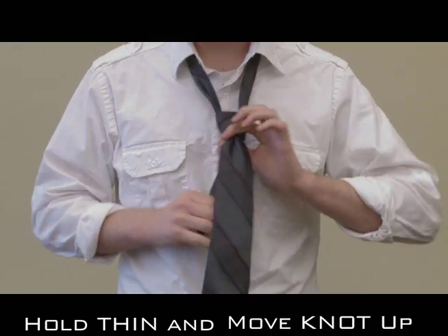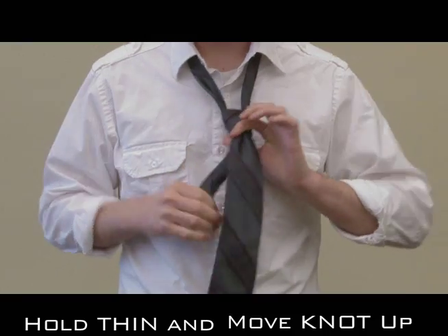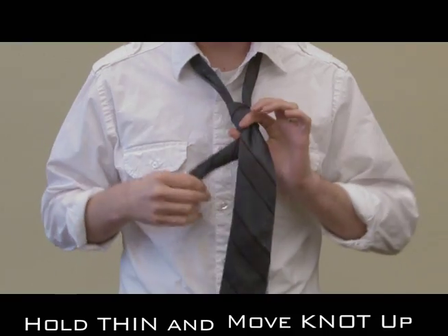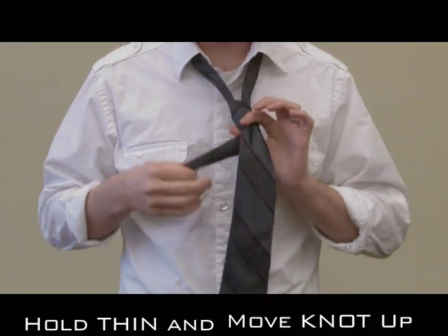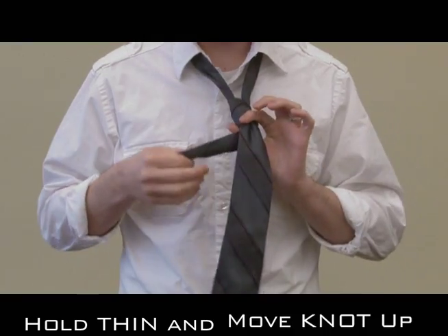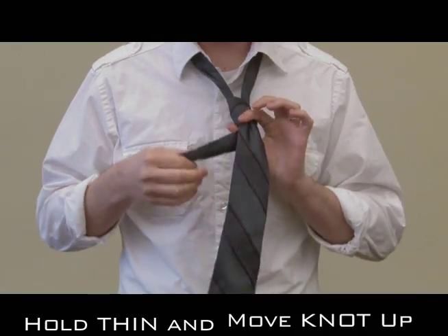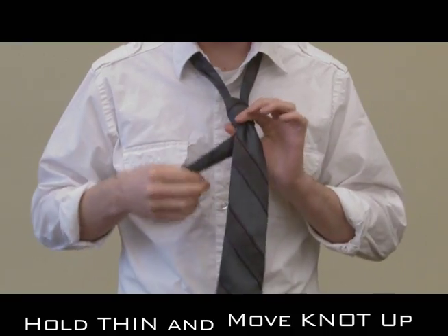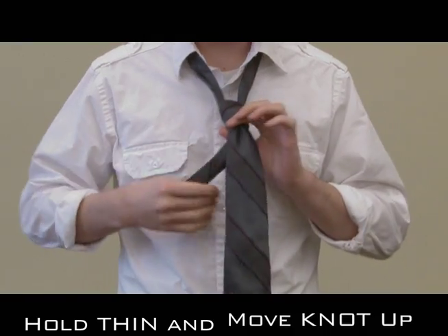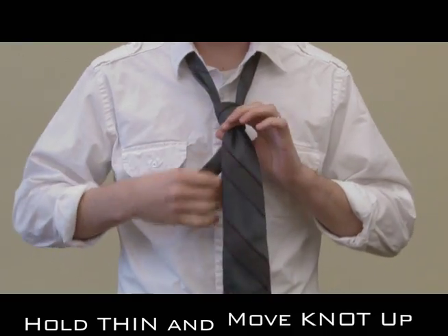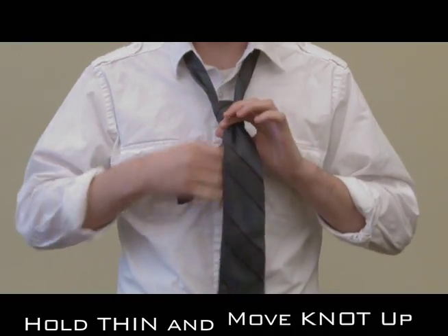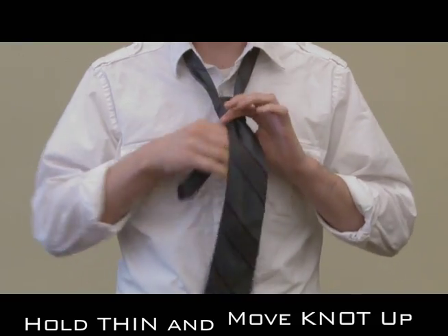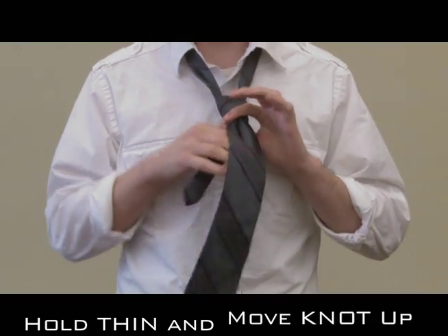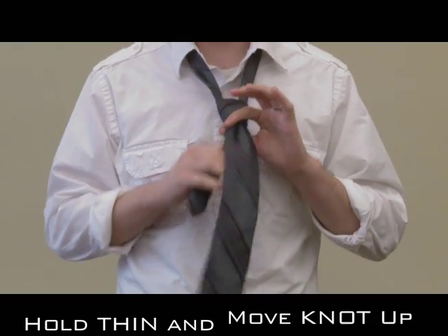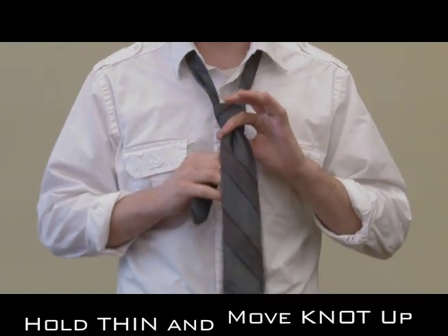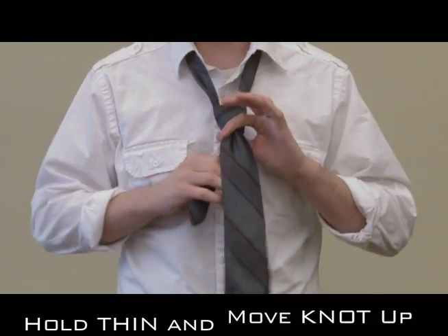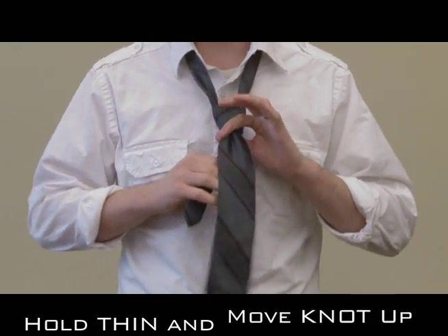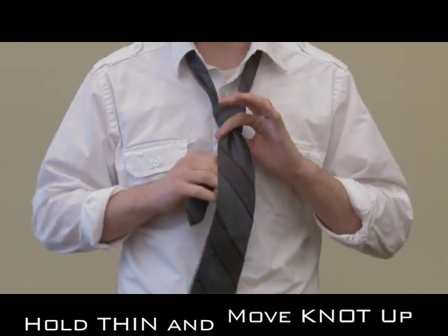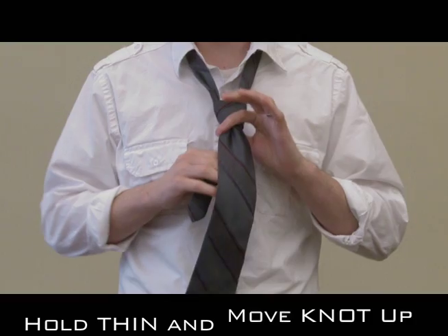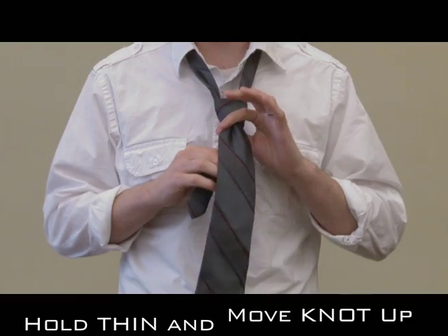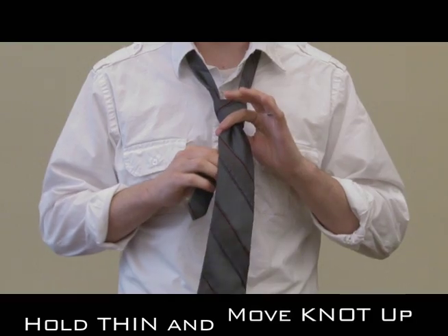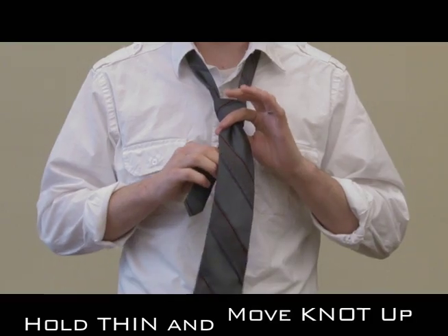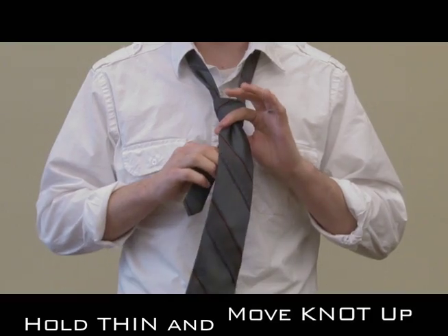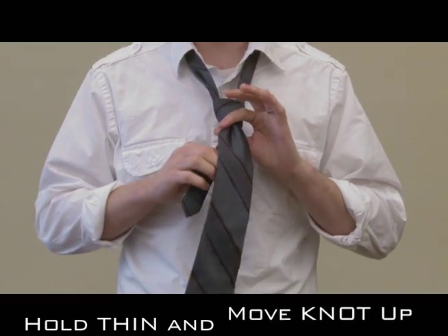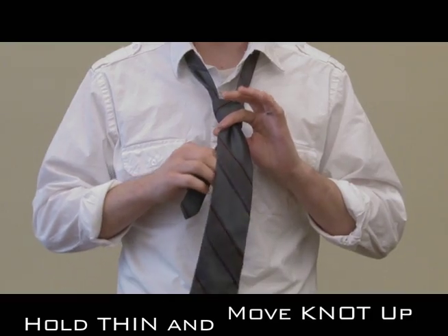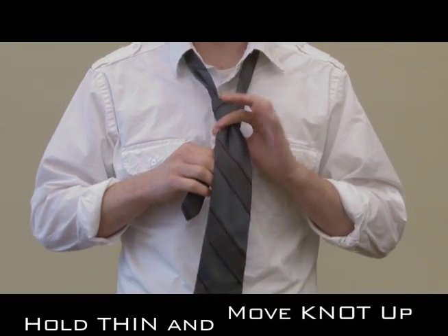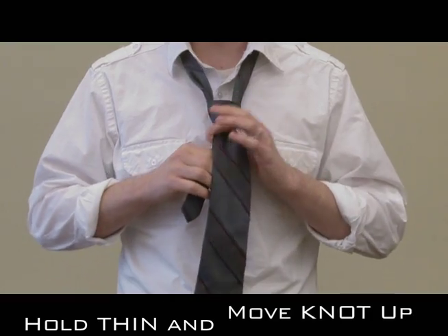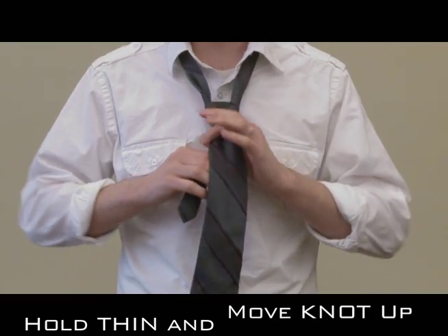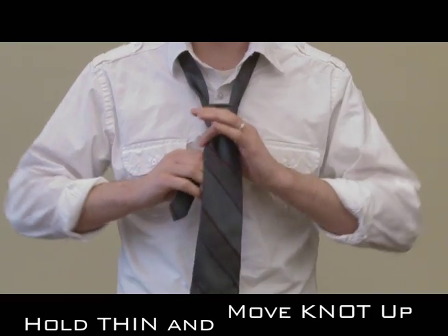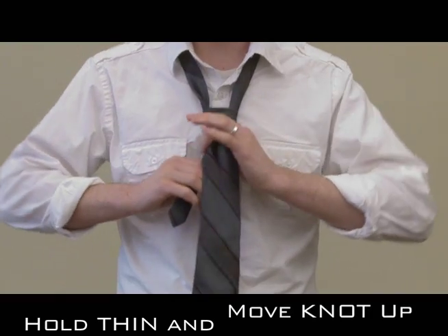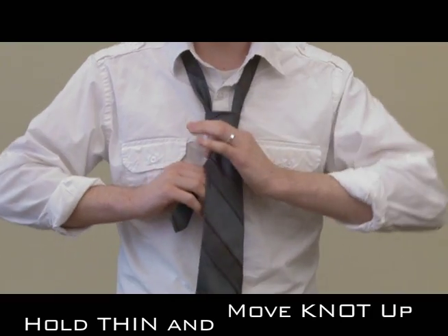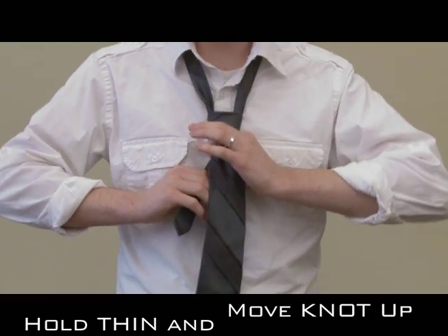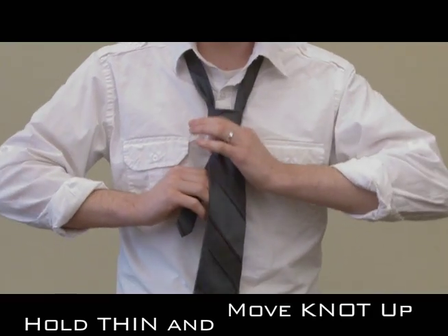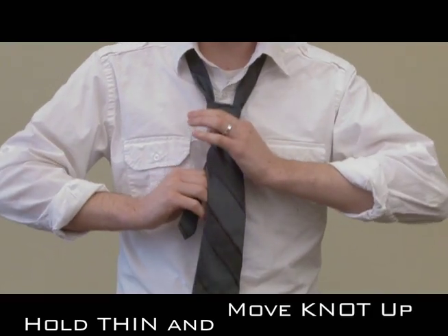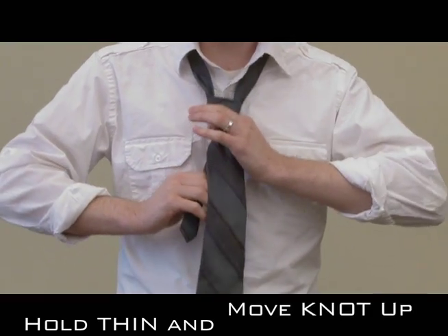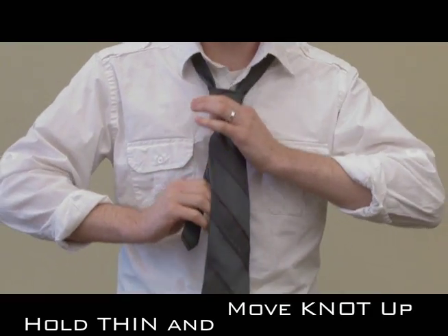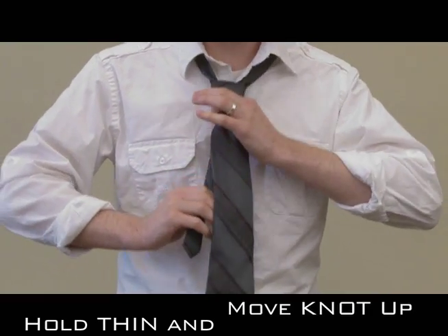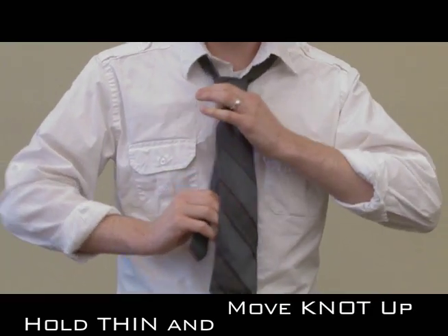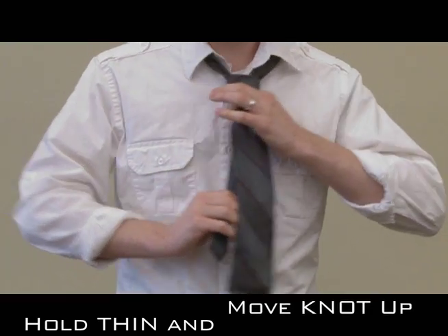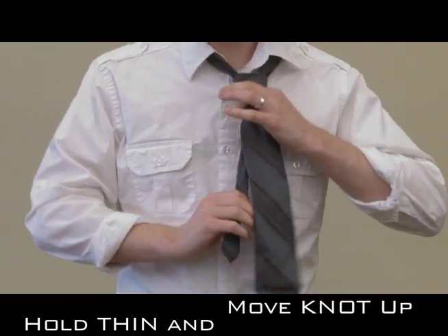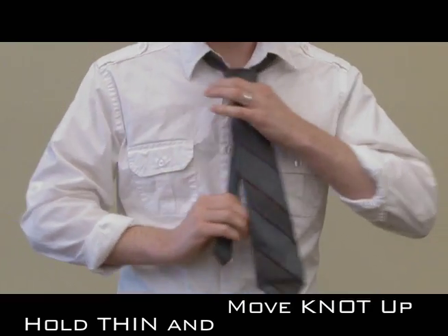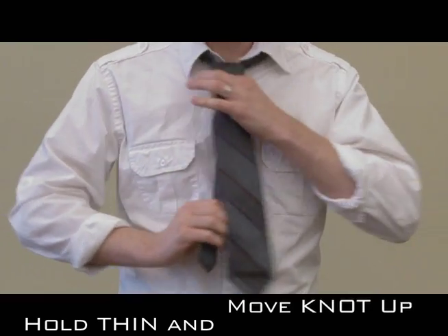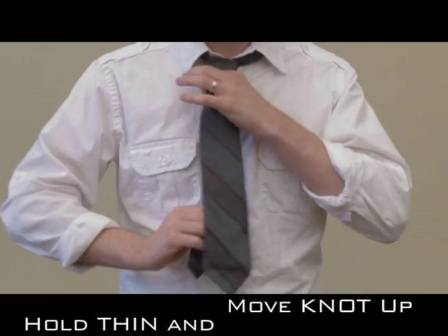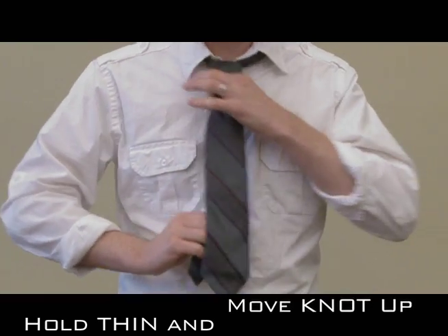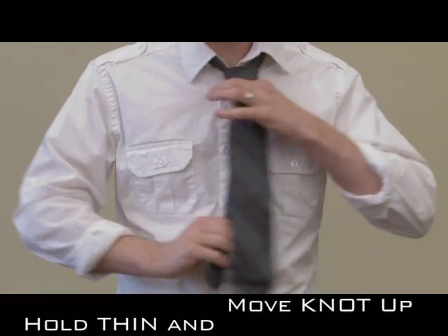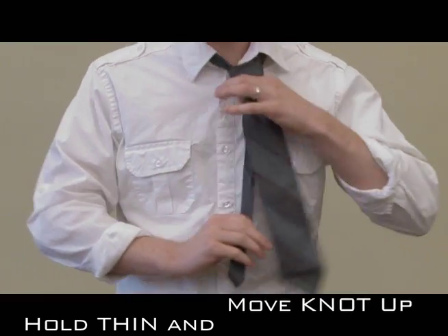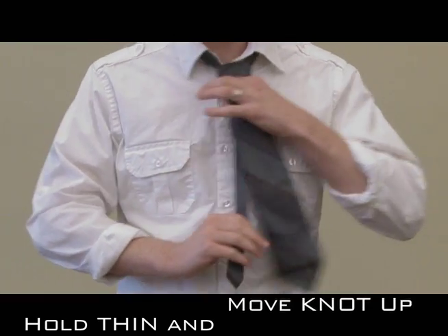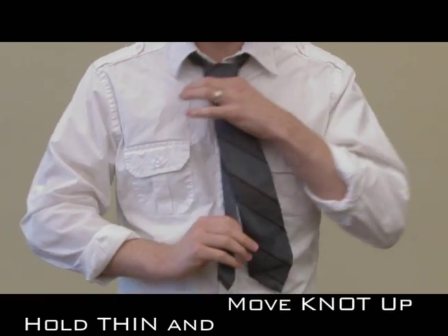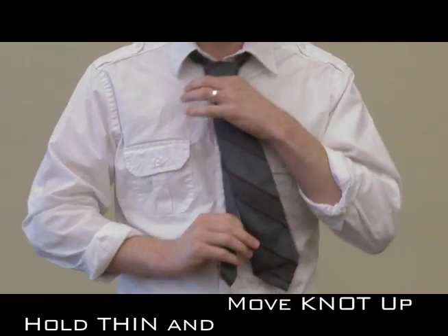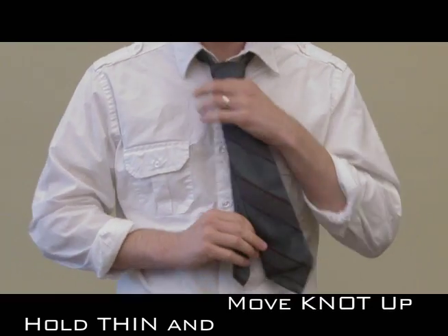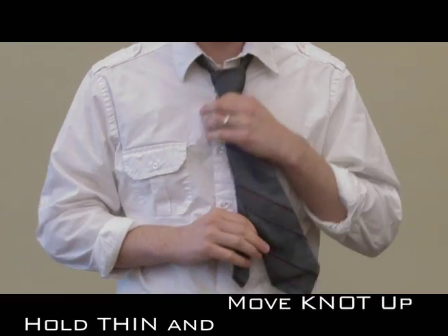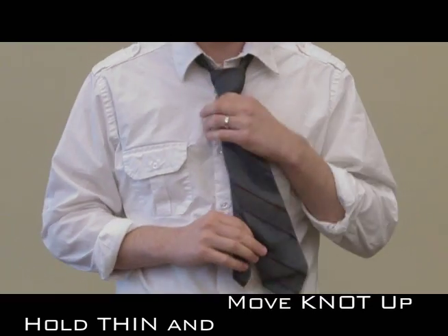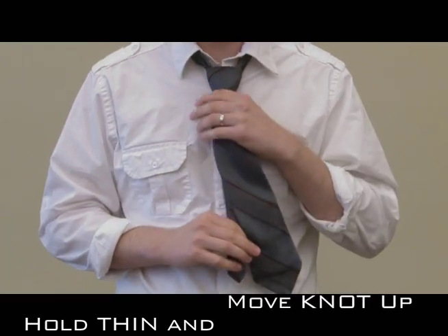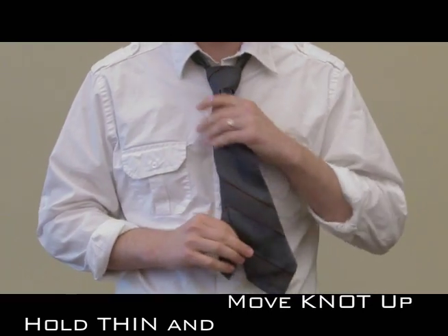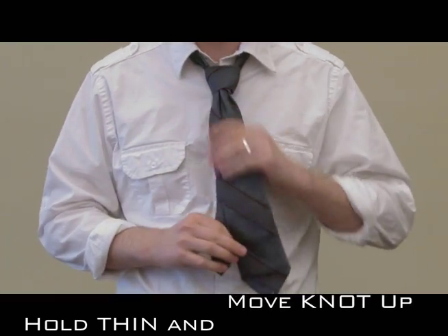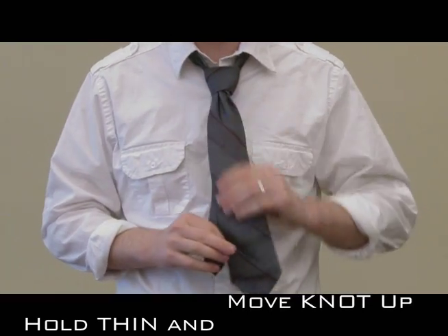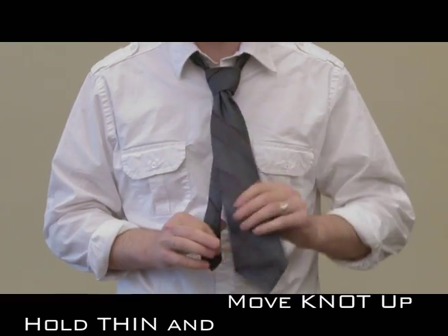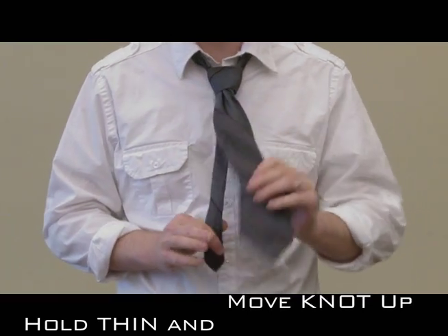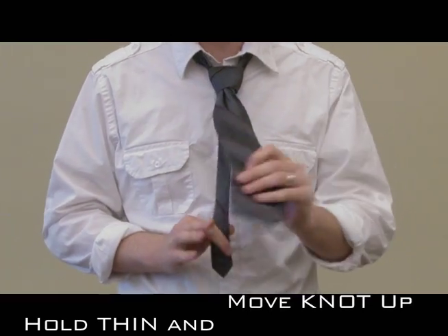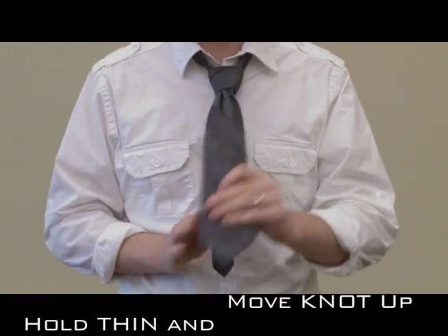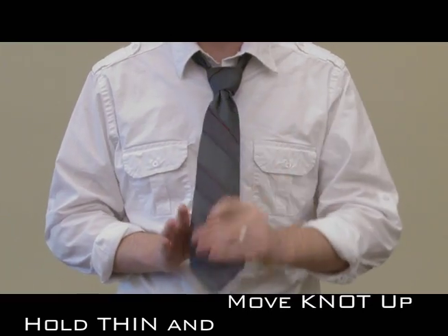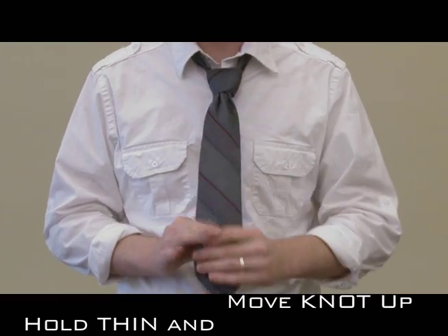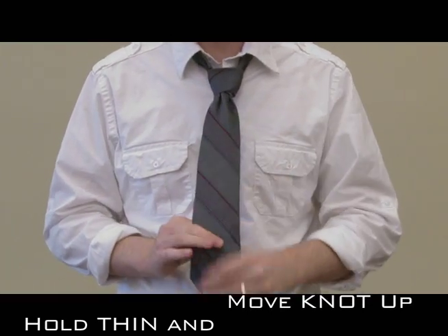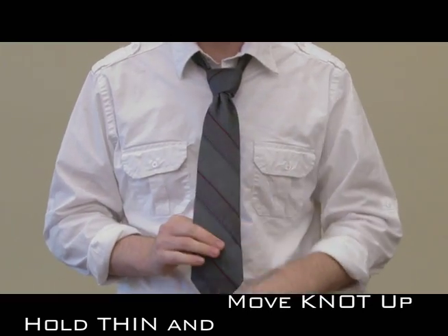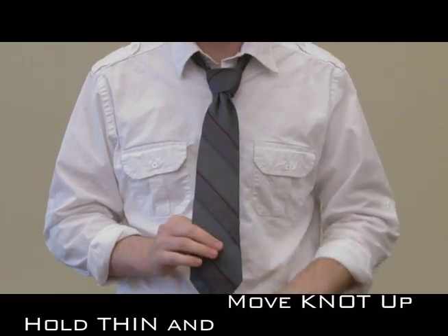Then from there, you can hold on to the thinner part and bring the knot up to the desired spot.